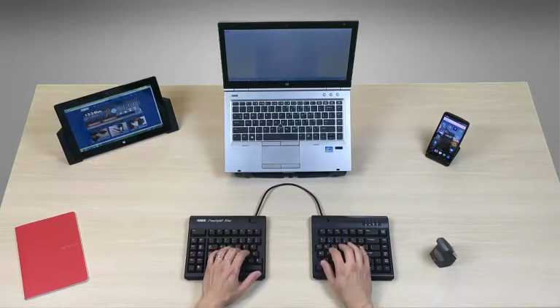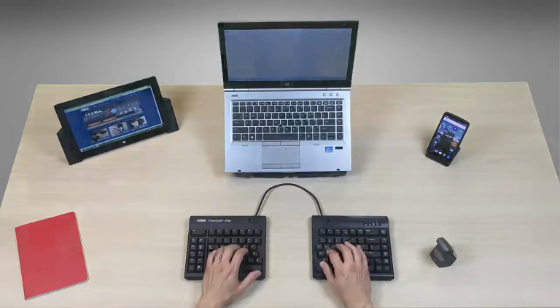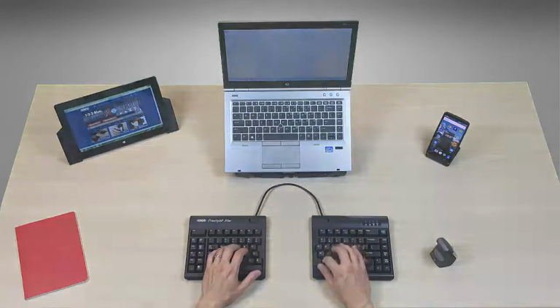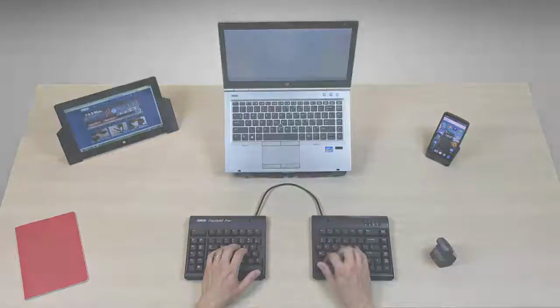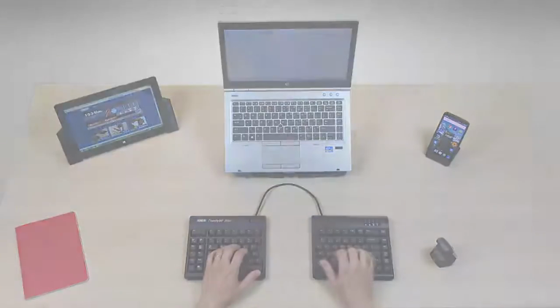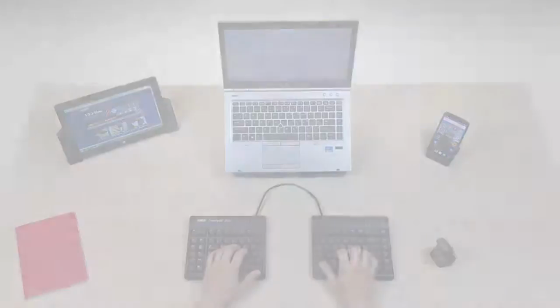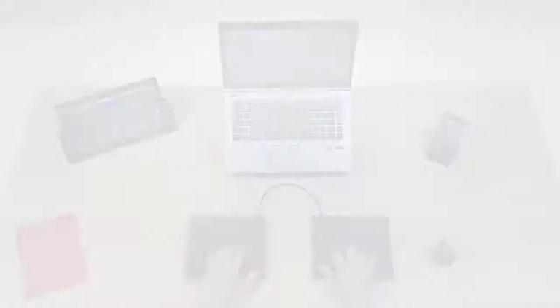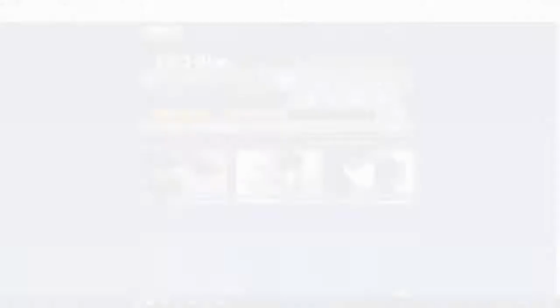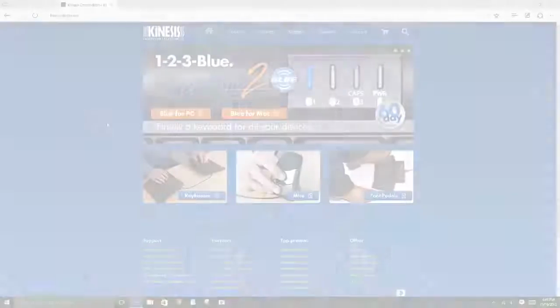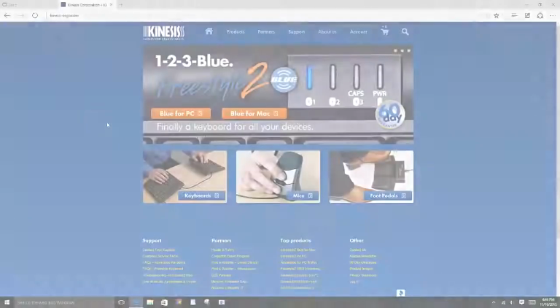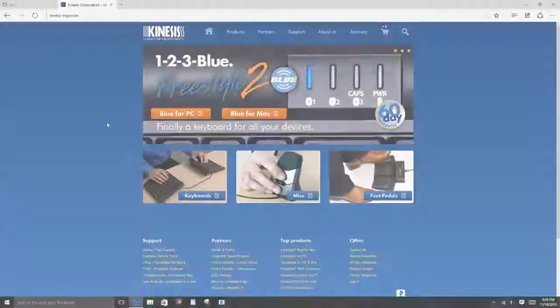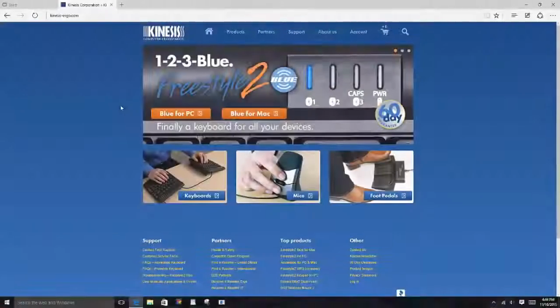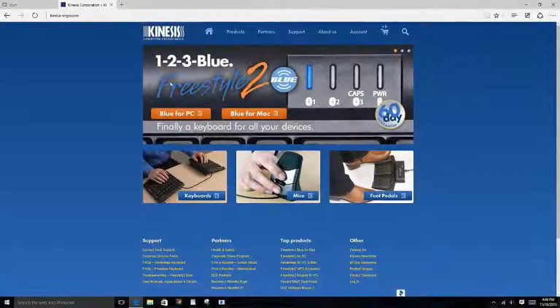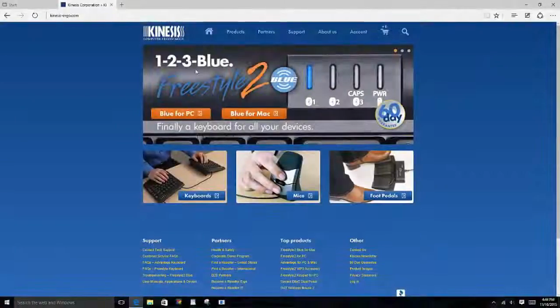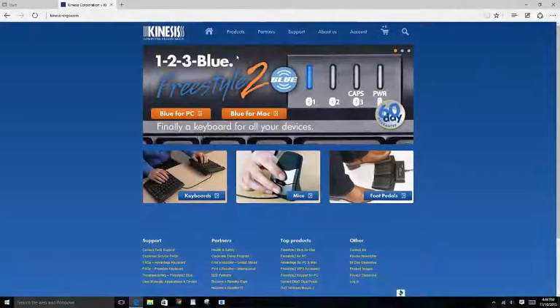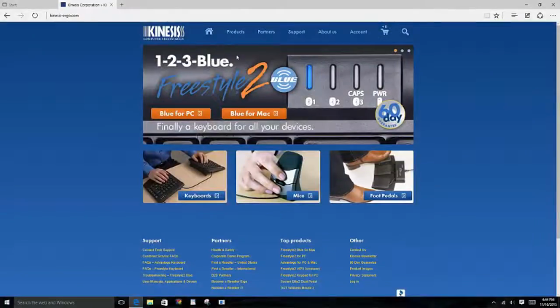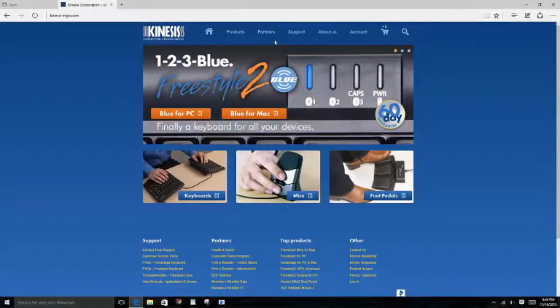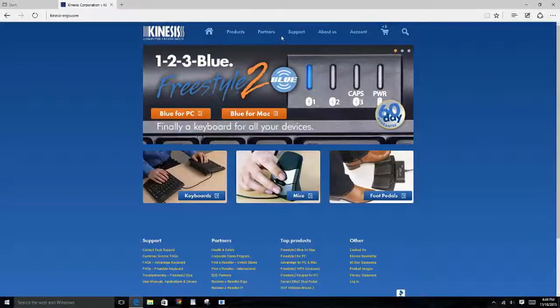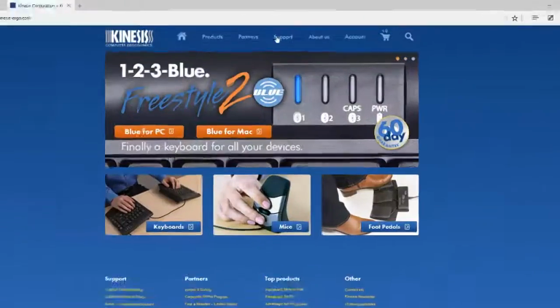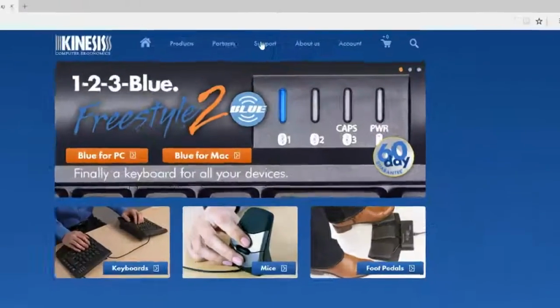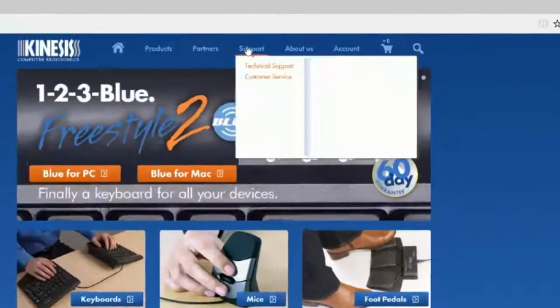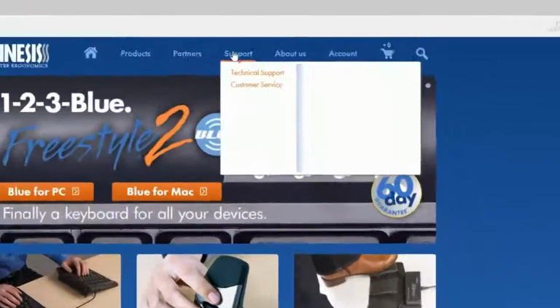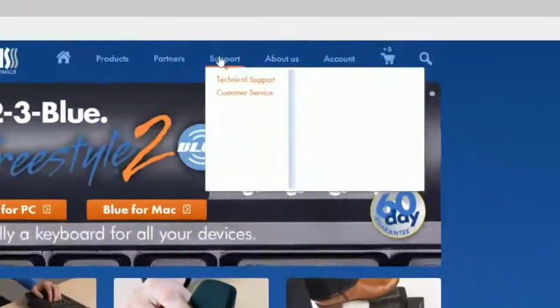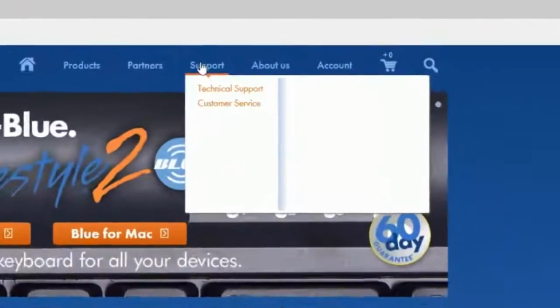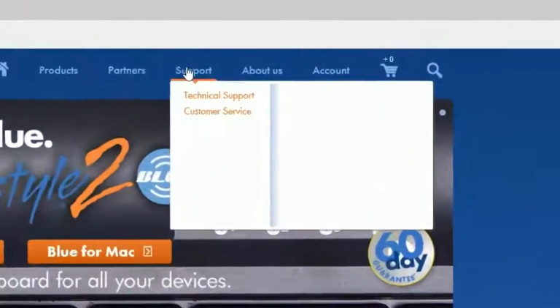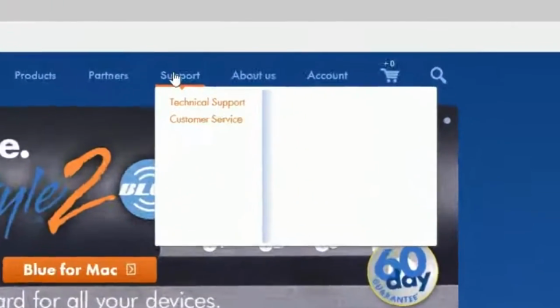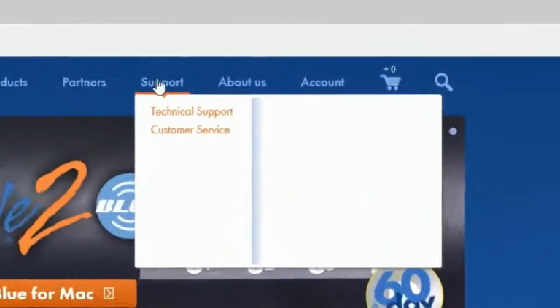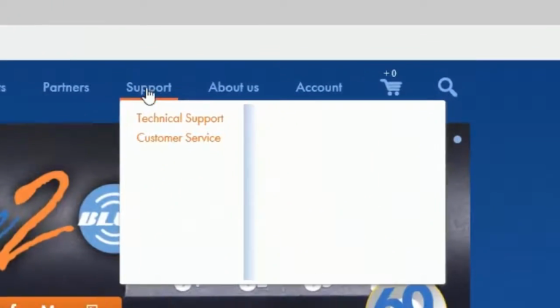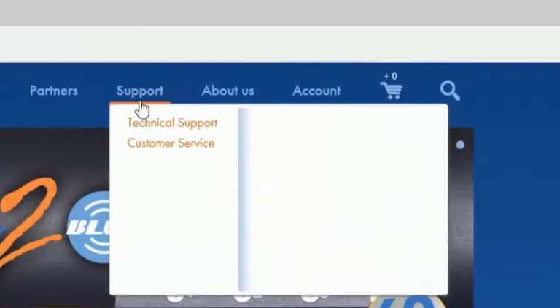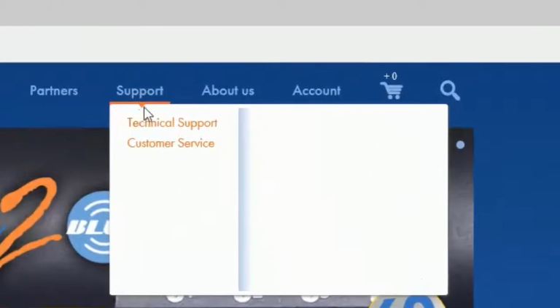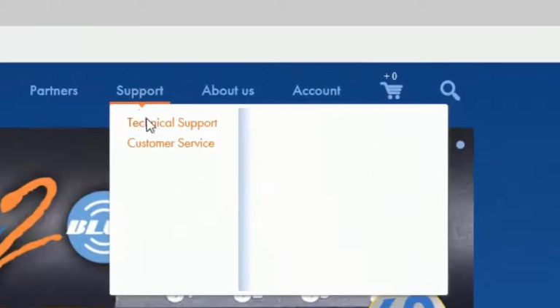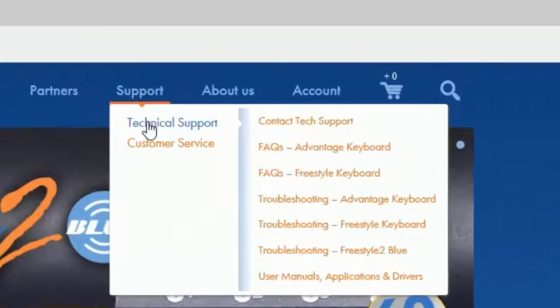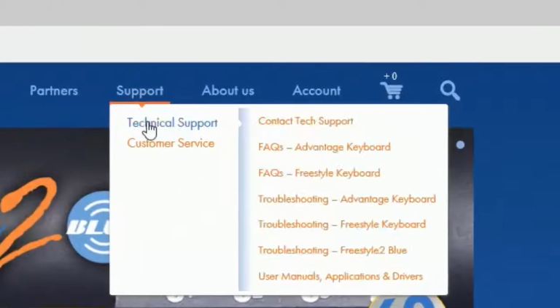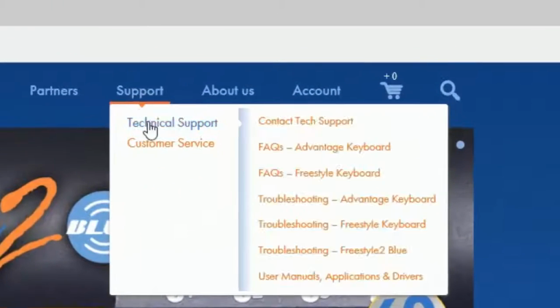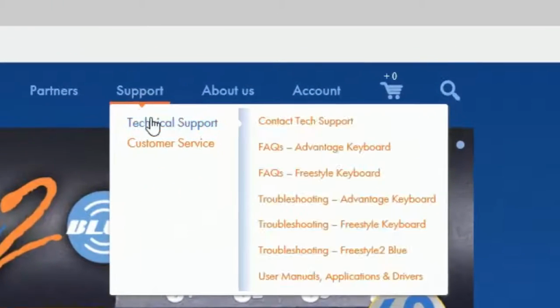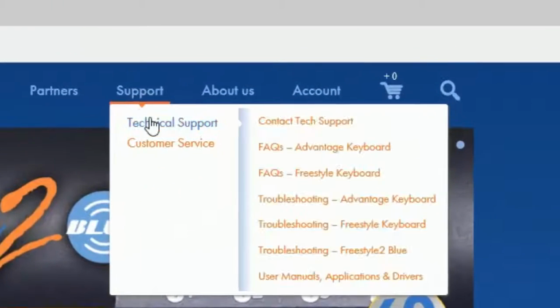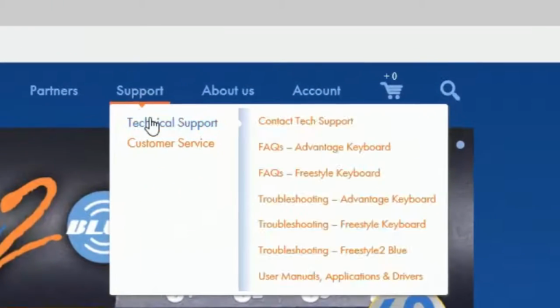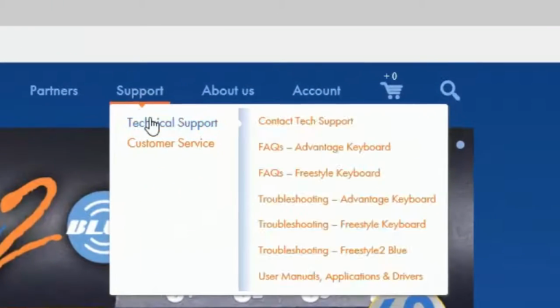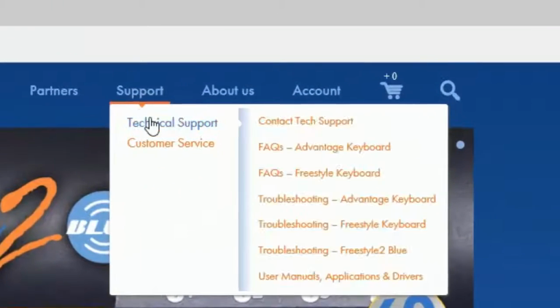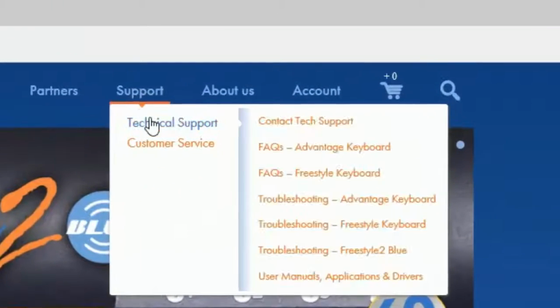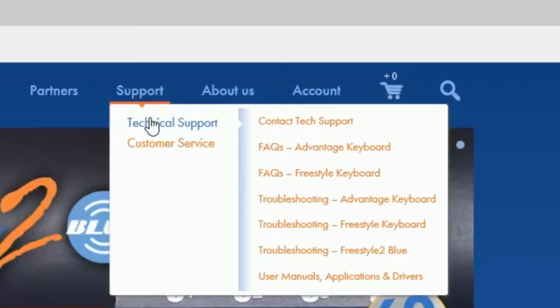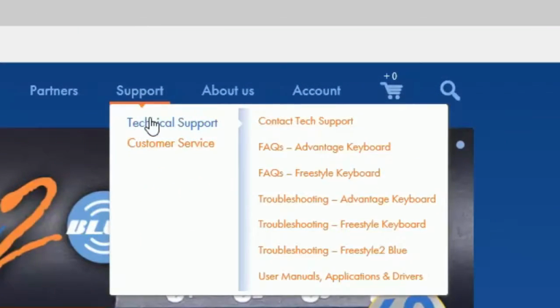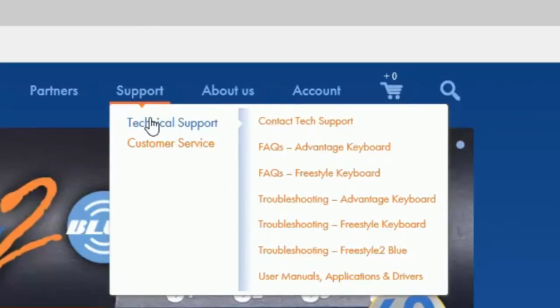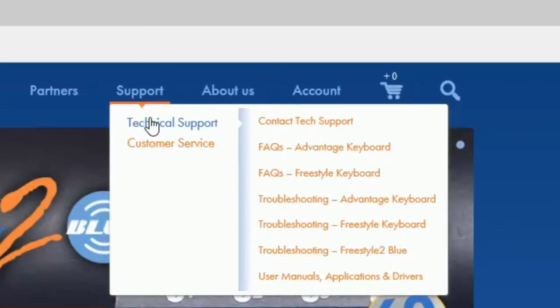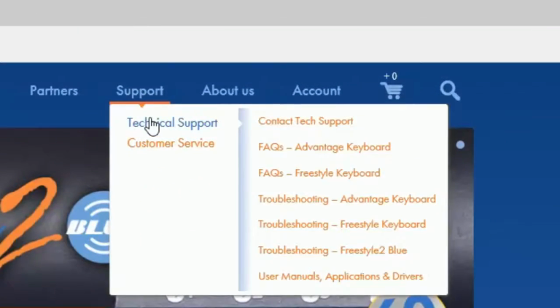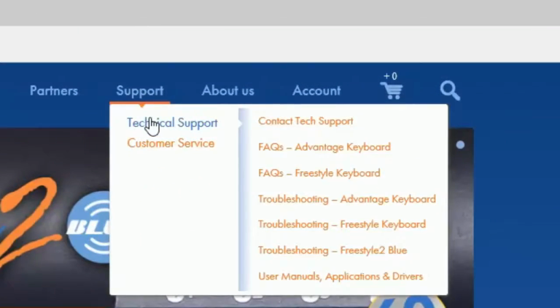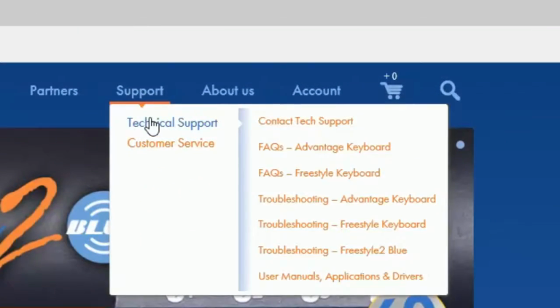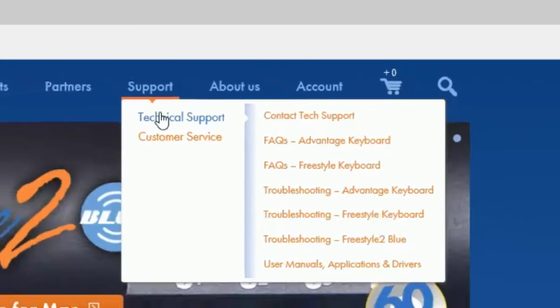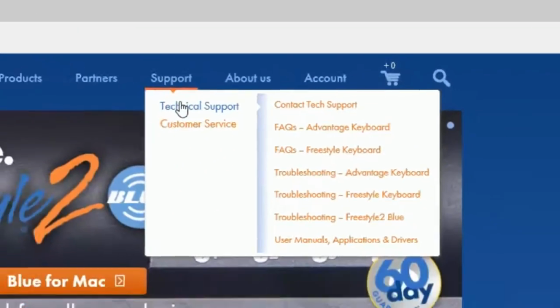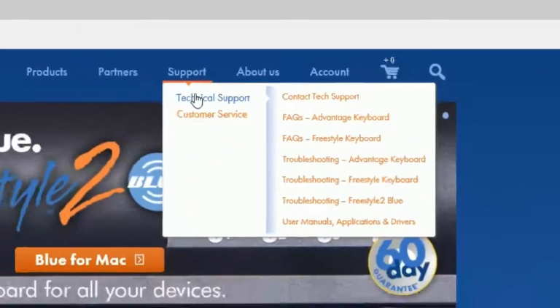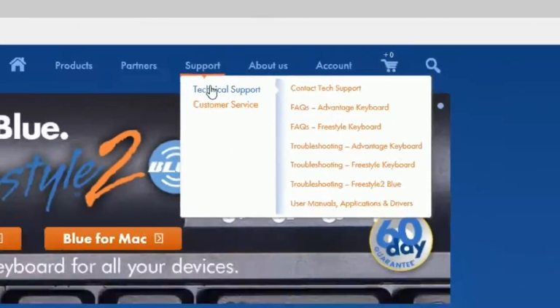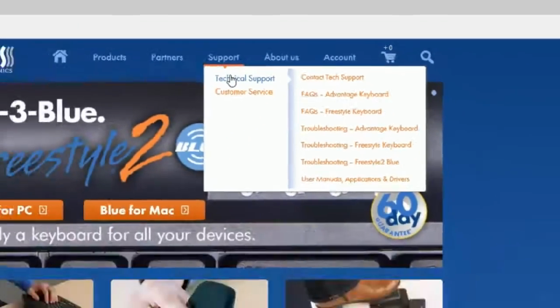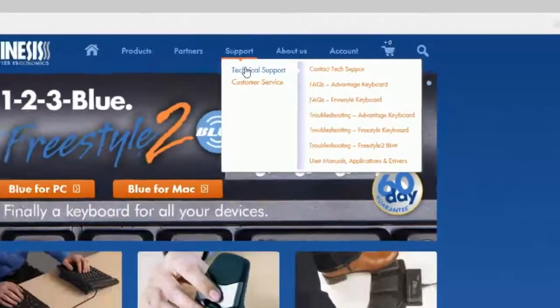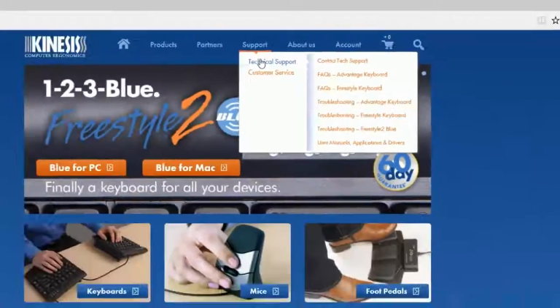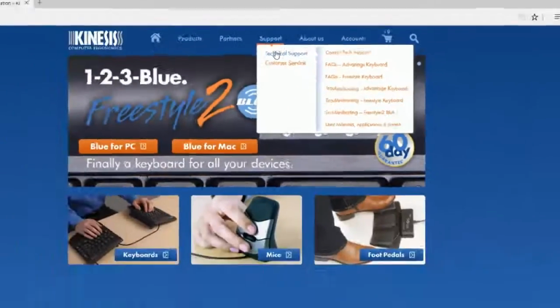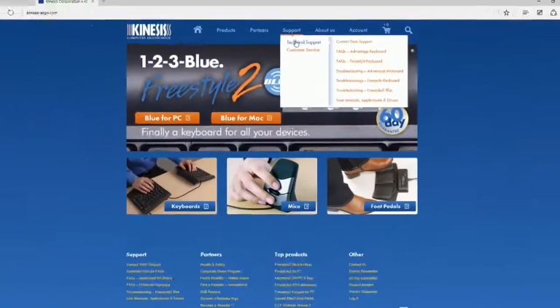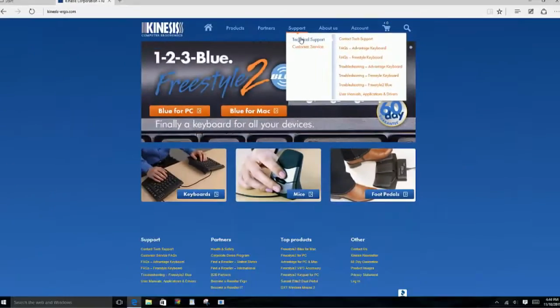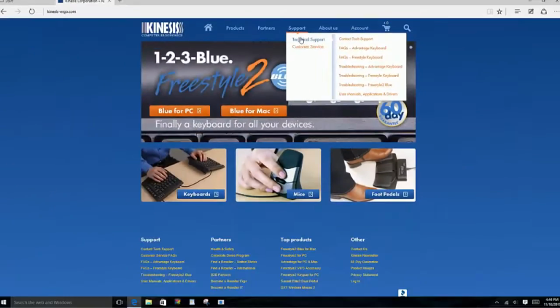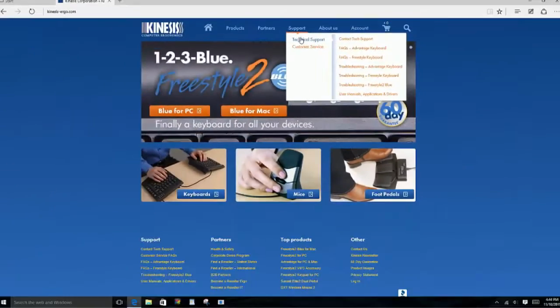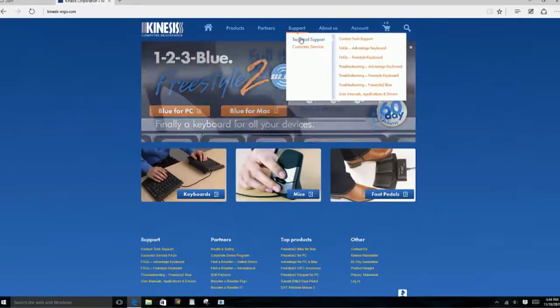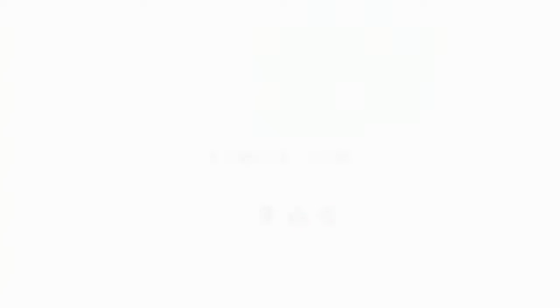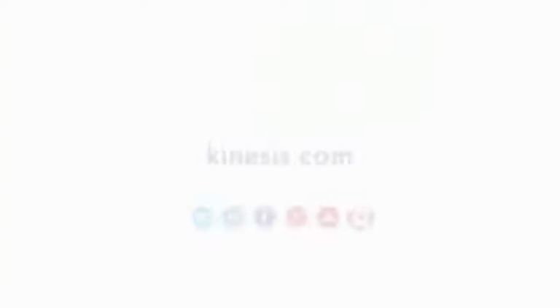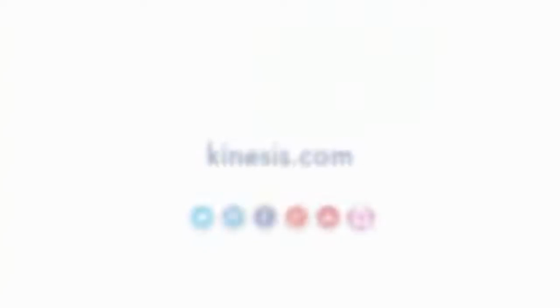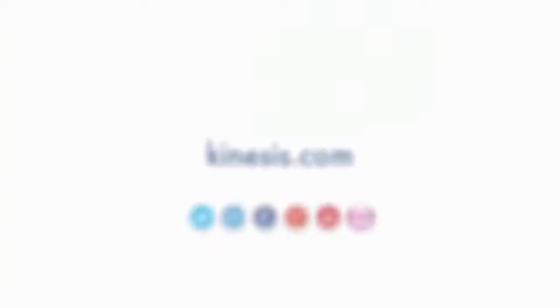For troubleshooting and FAQs, please refer to the tech support section at our website, Kinesis.com.